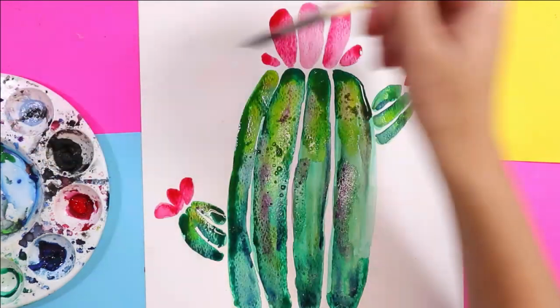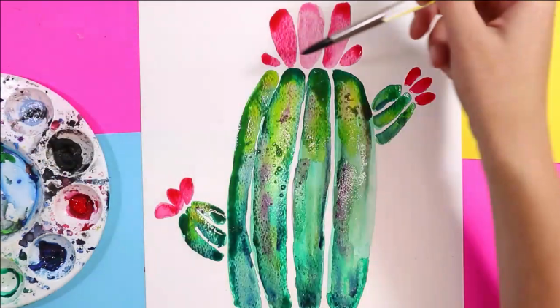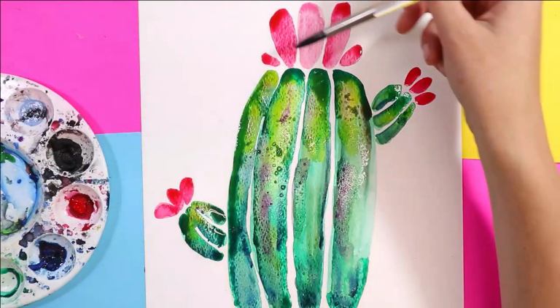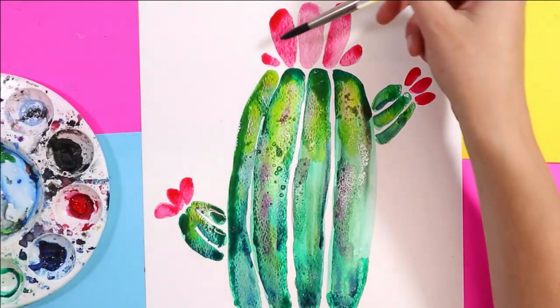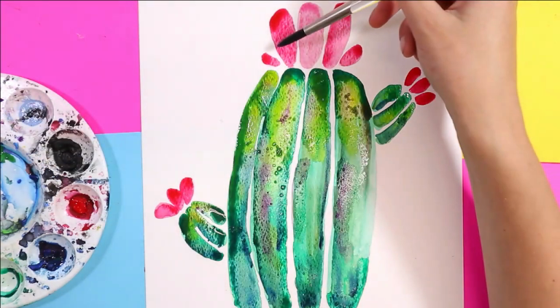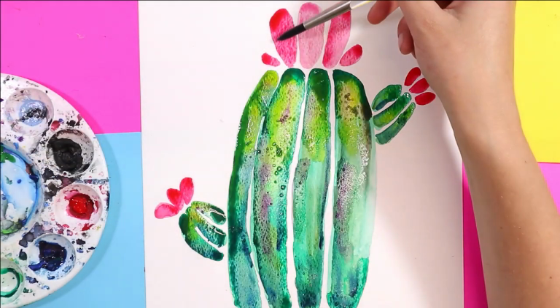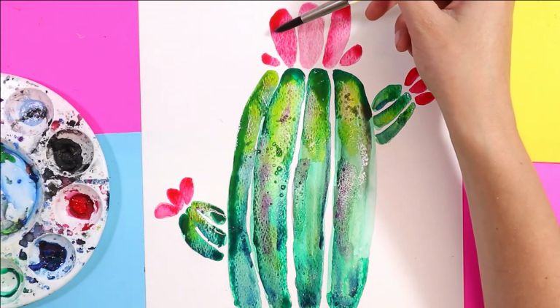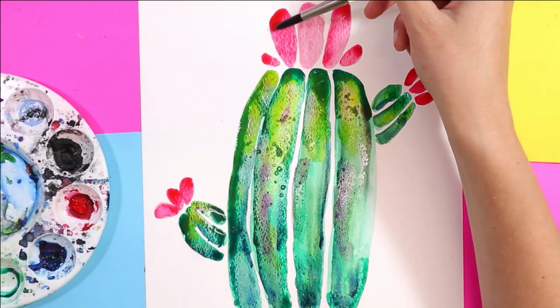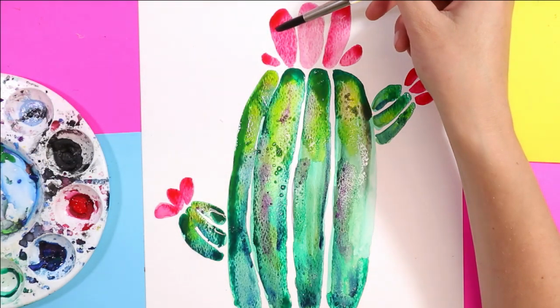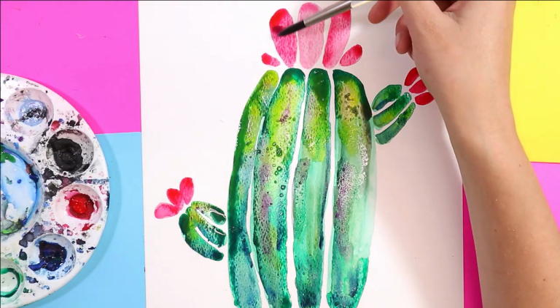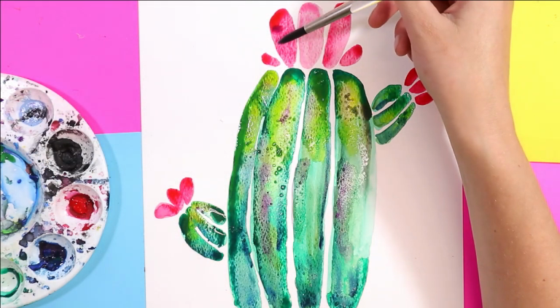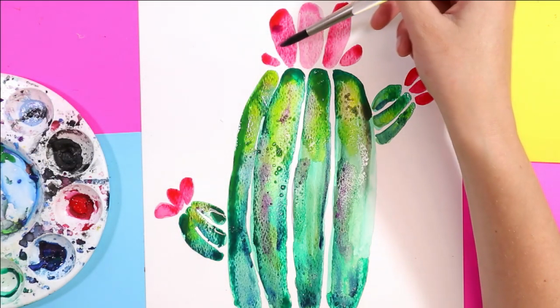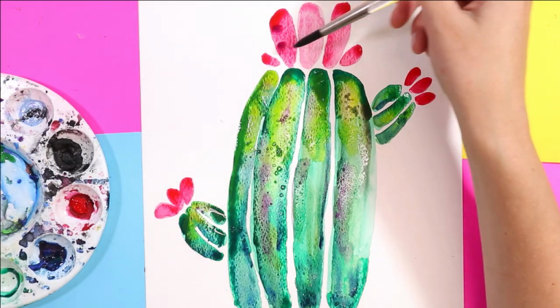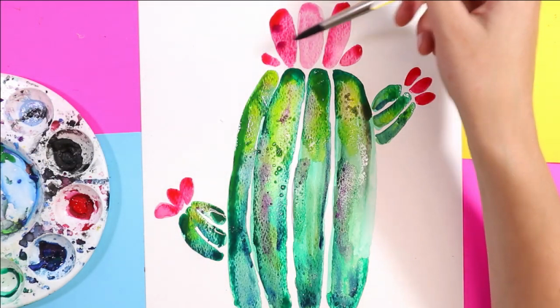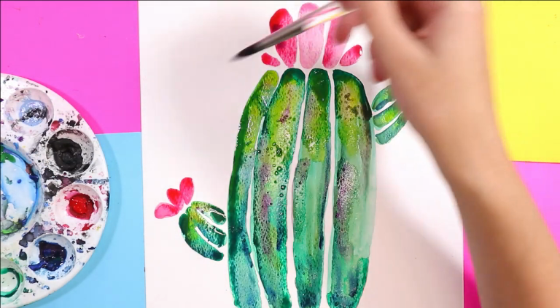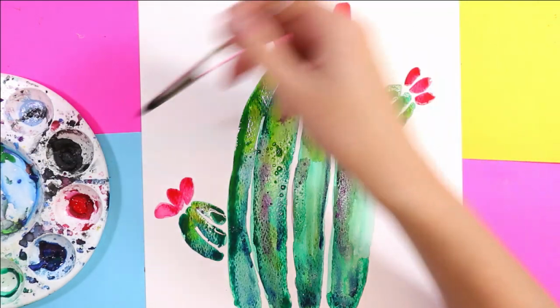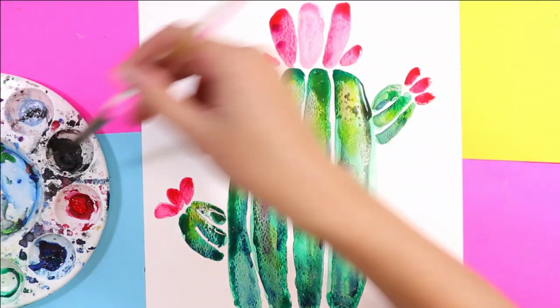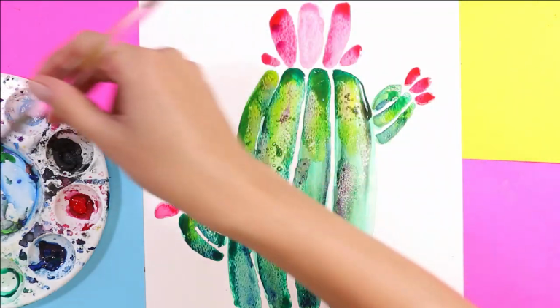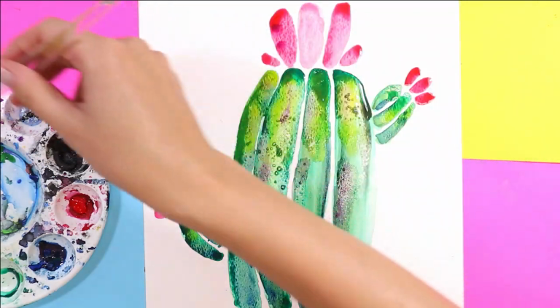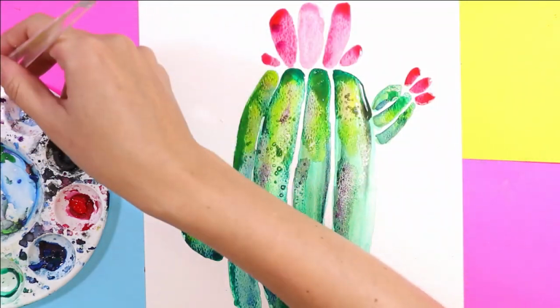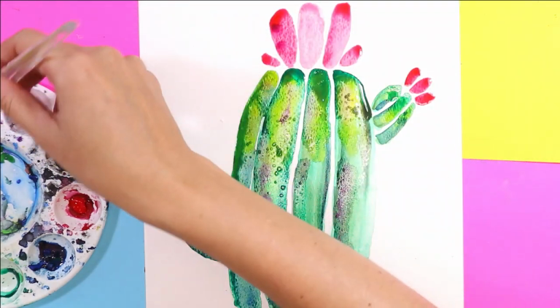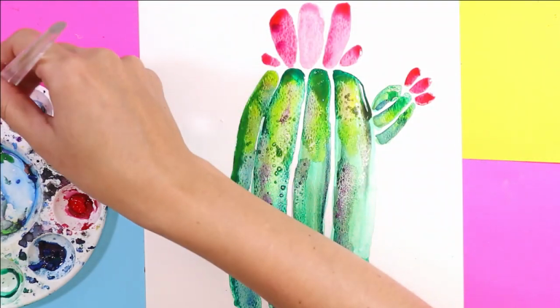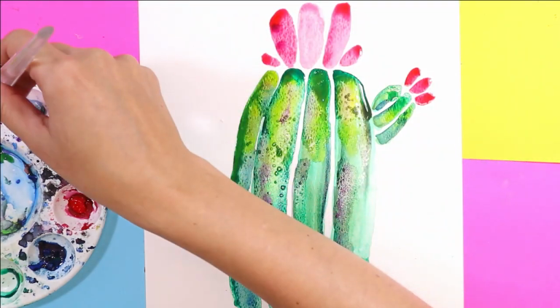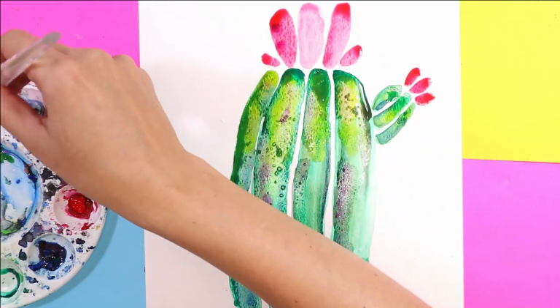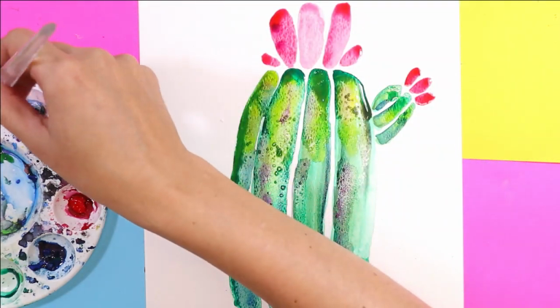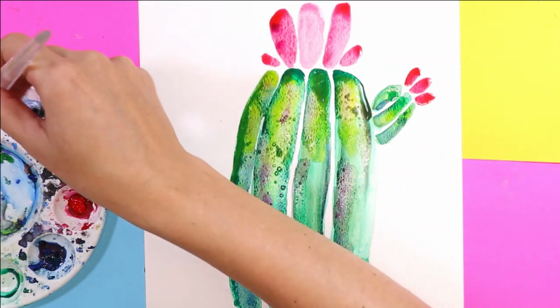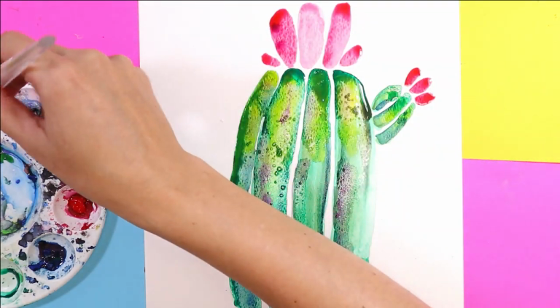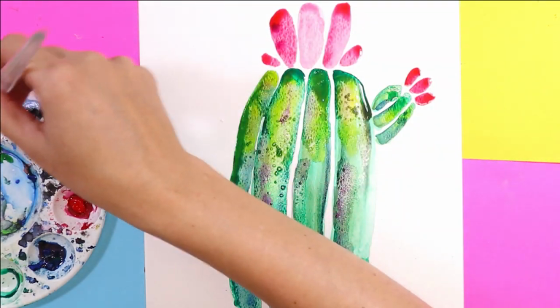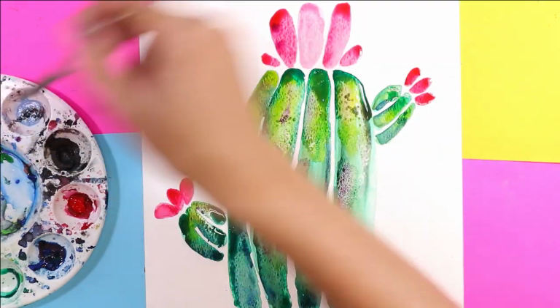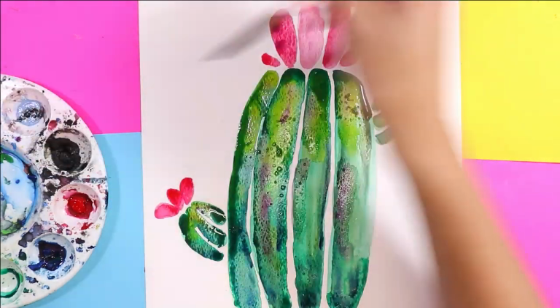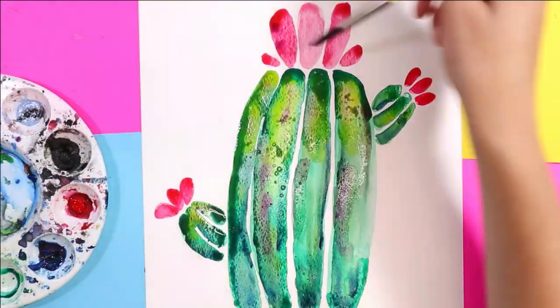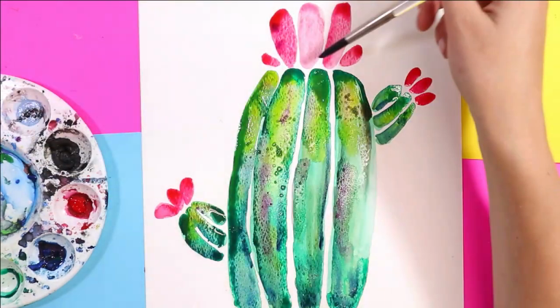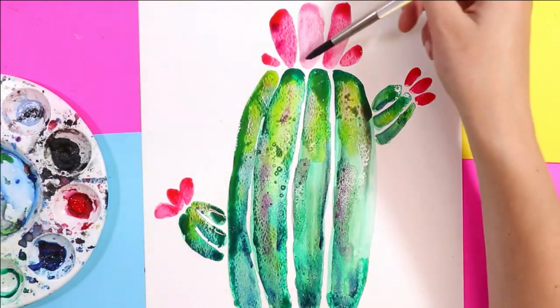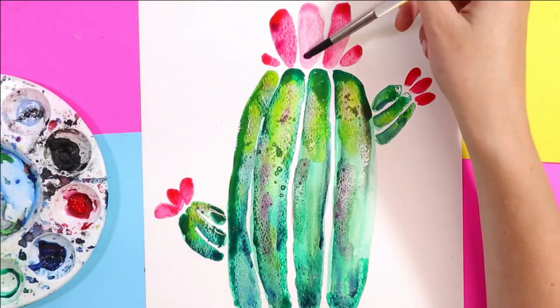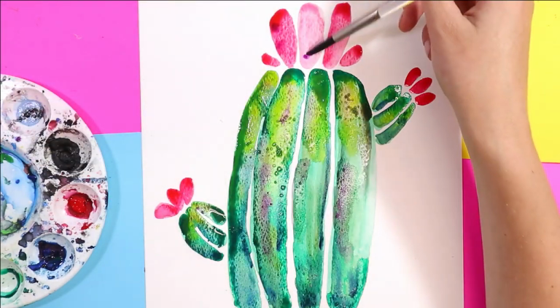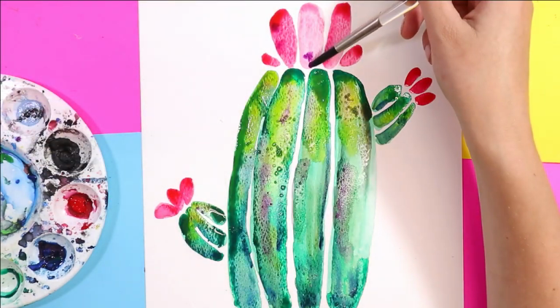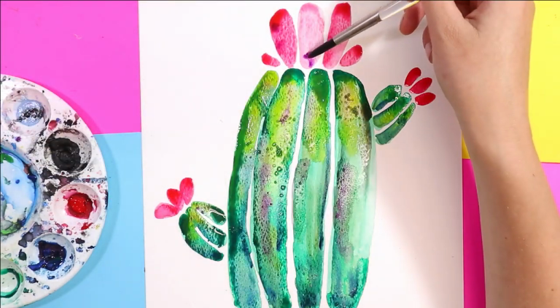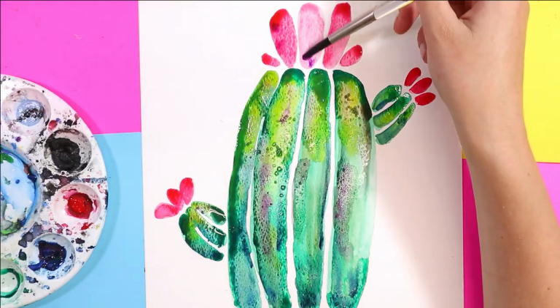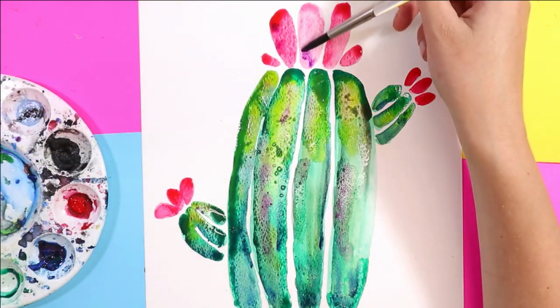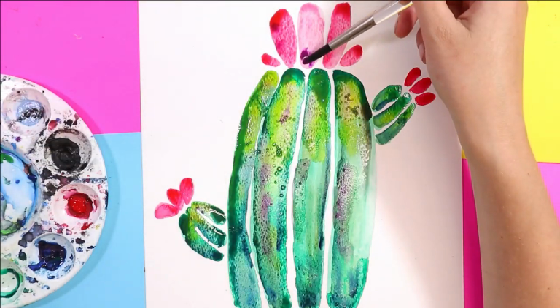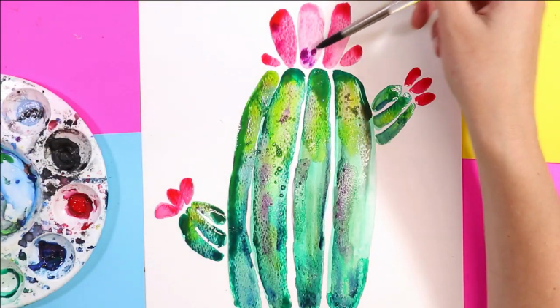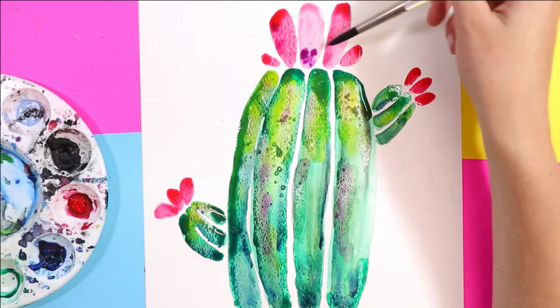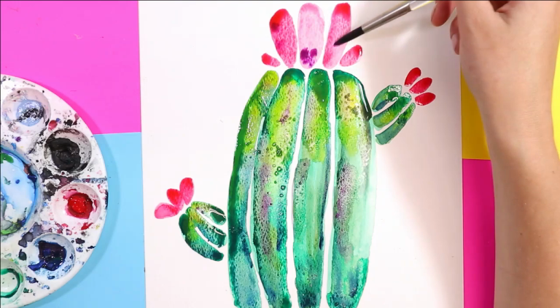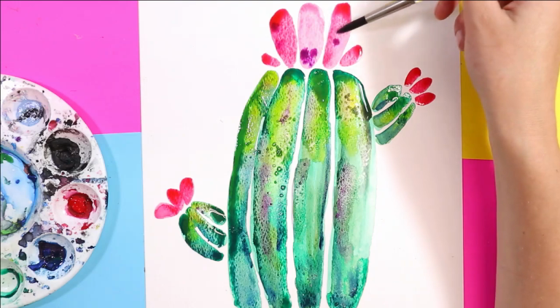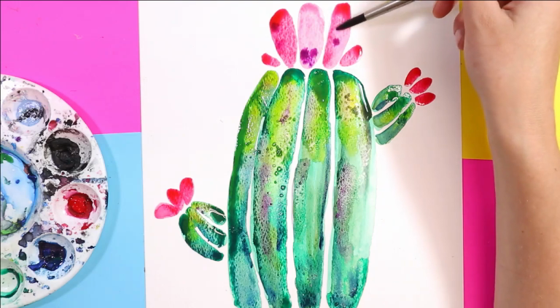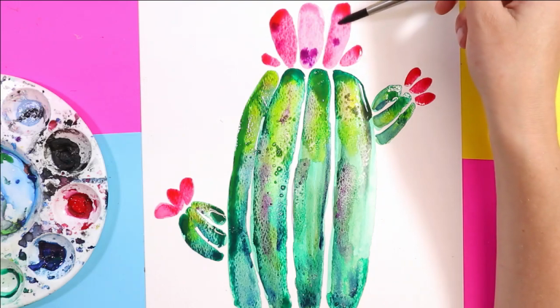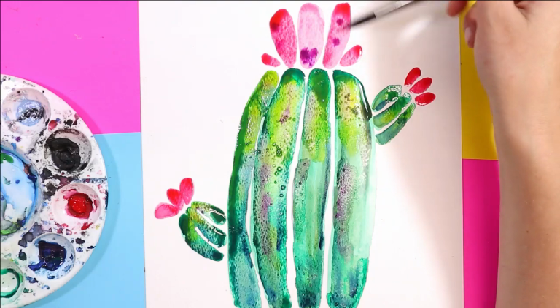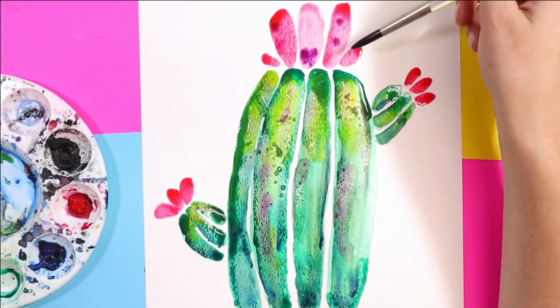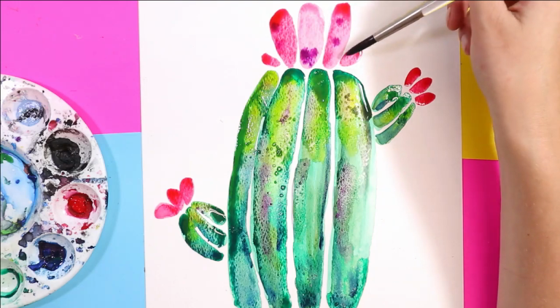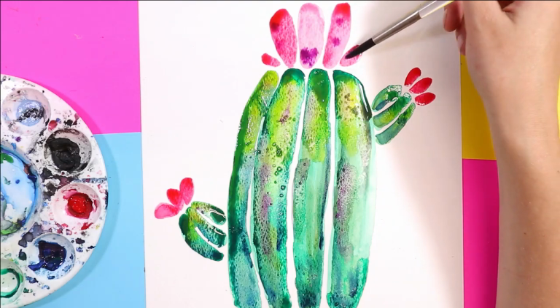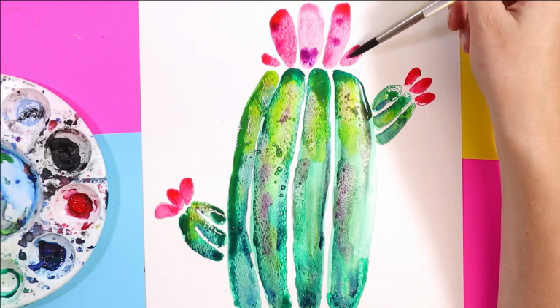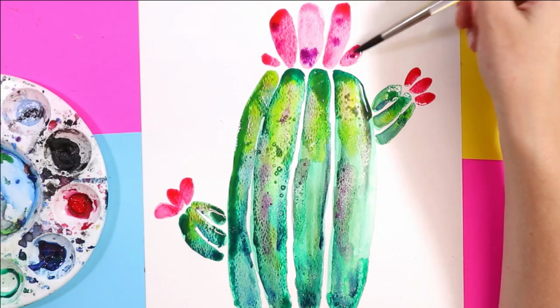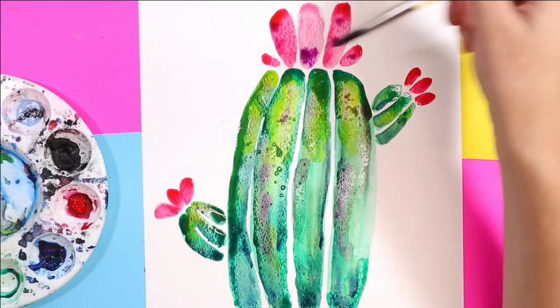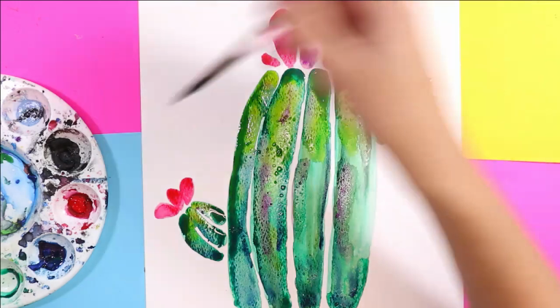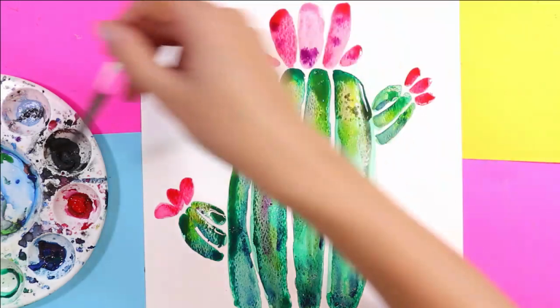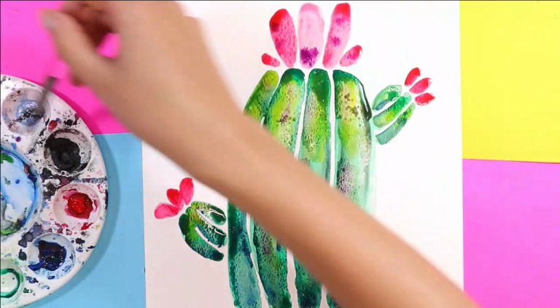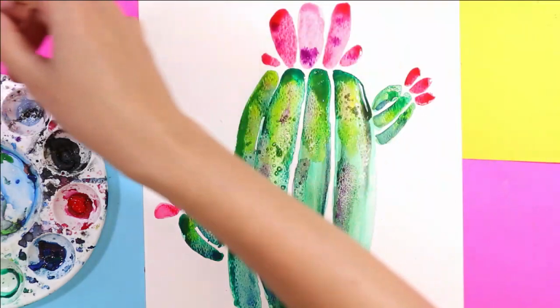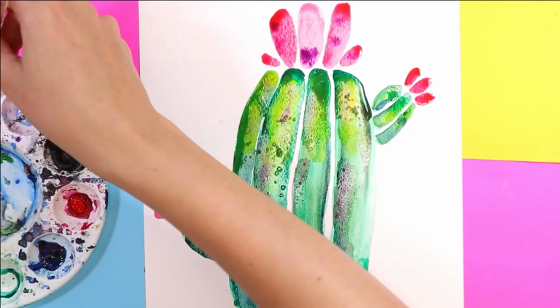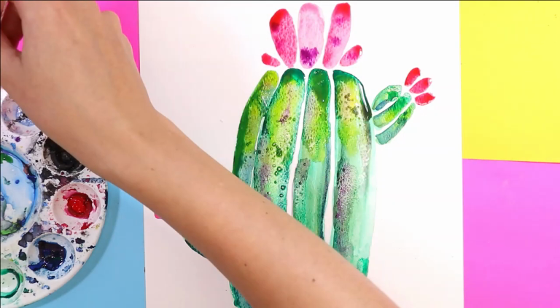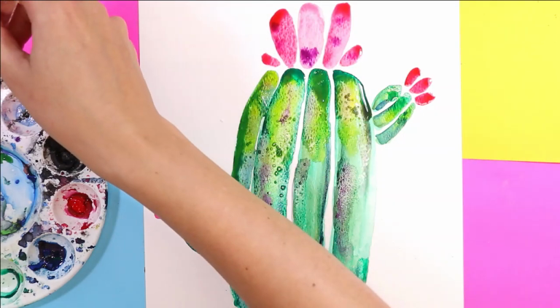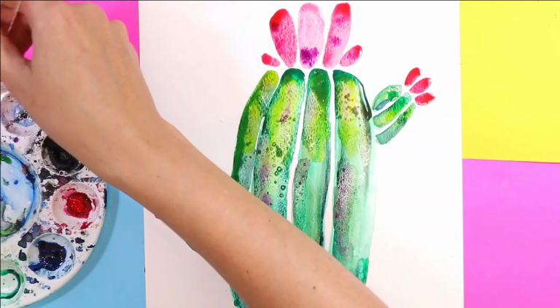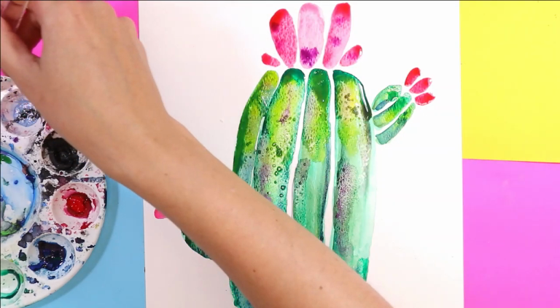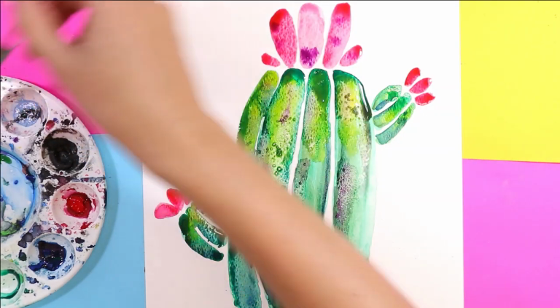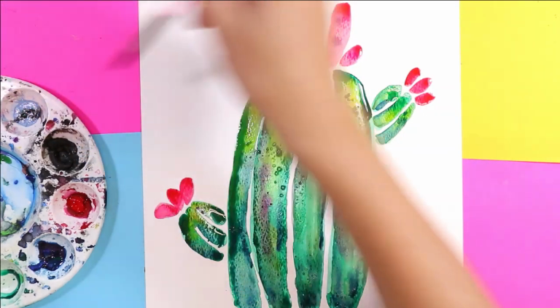I'm also going to add a dot of purple just here and there, and we'll let it dry and see what happens.